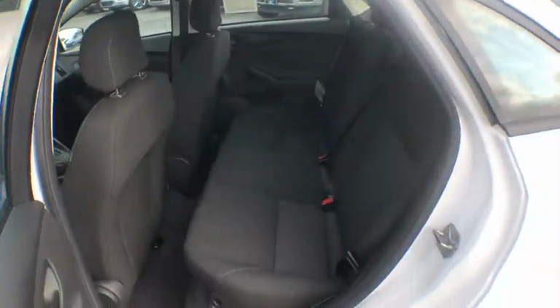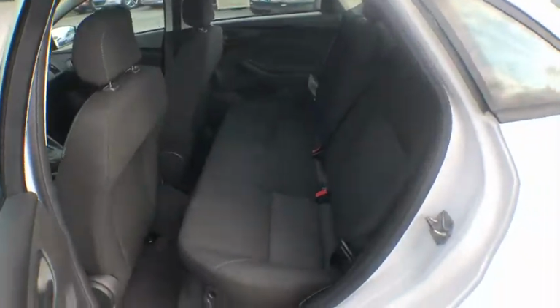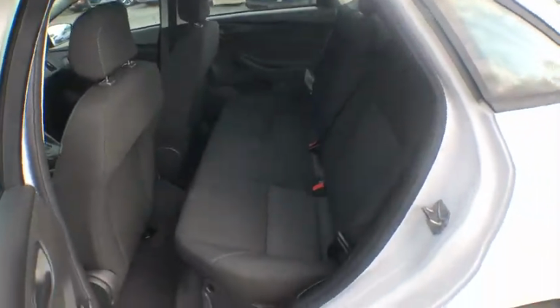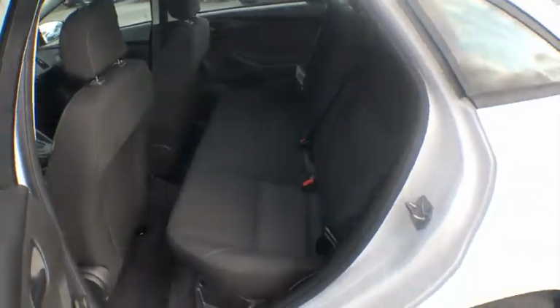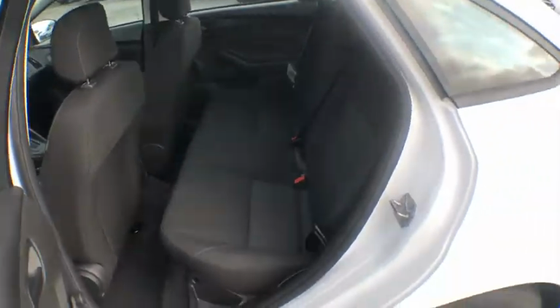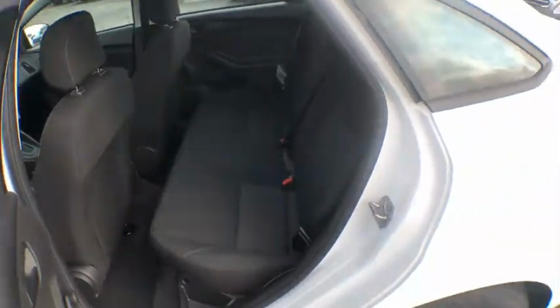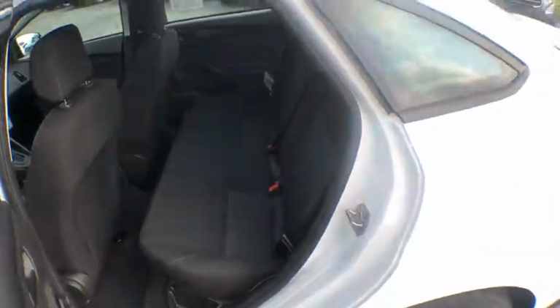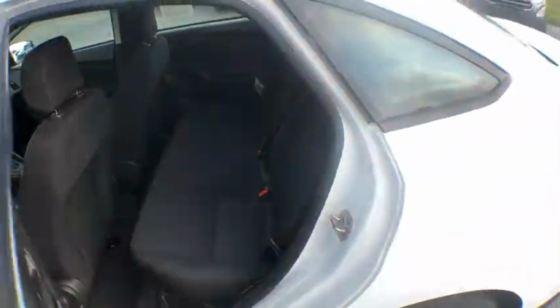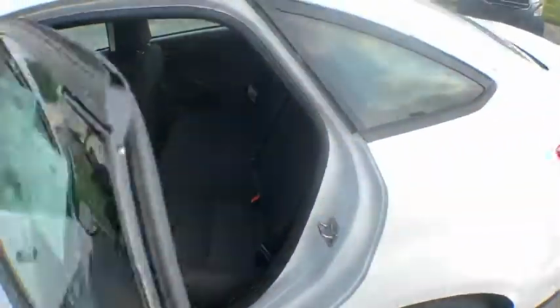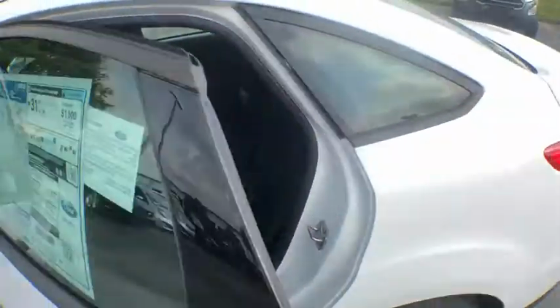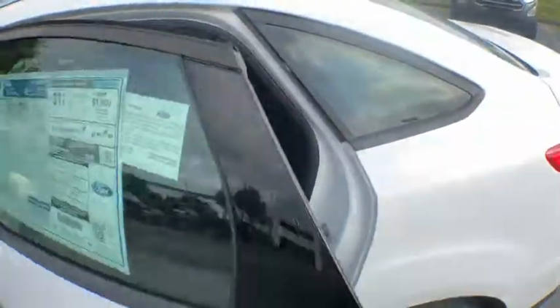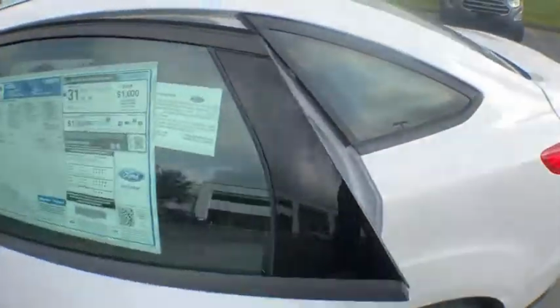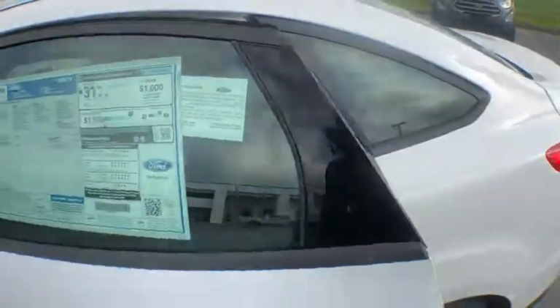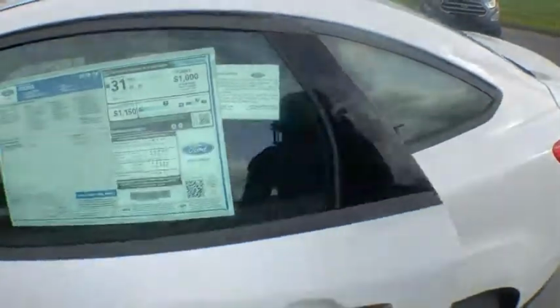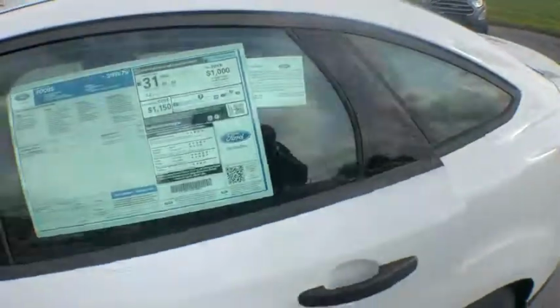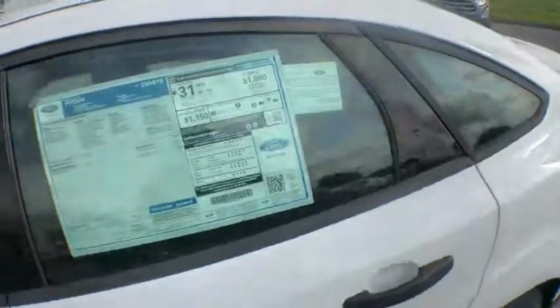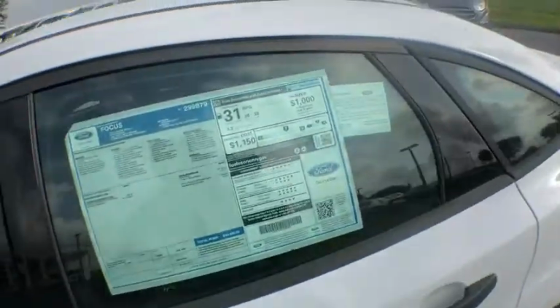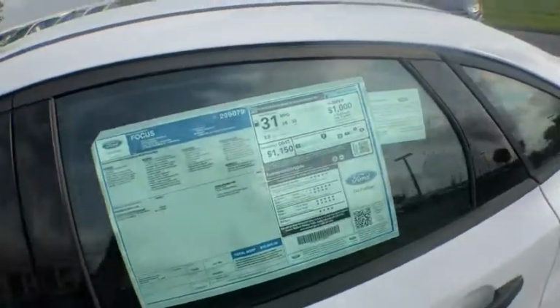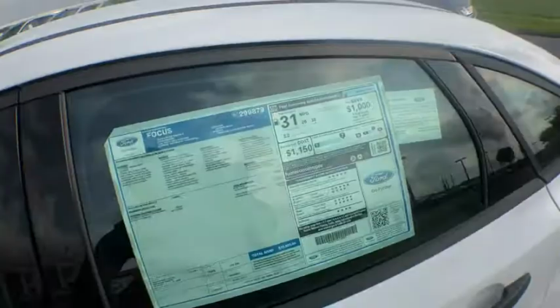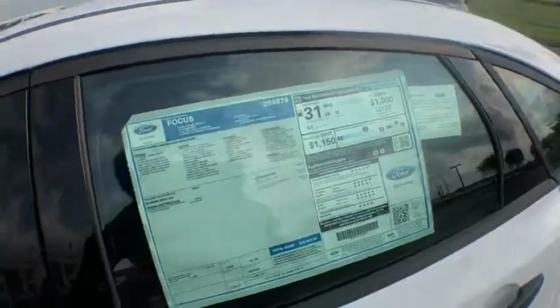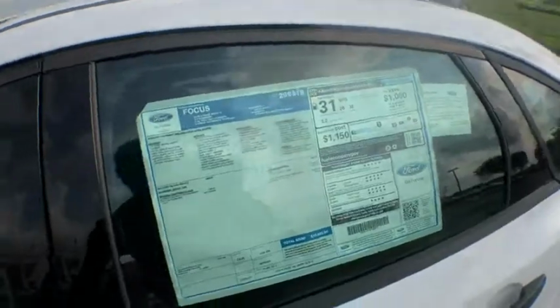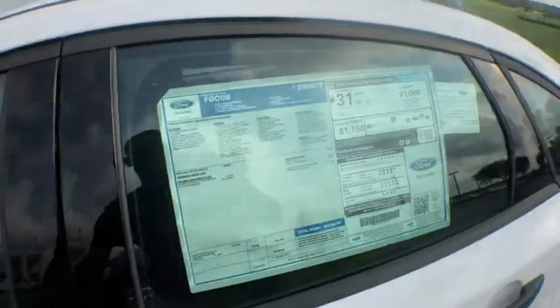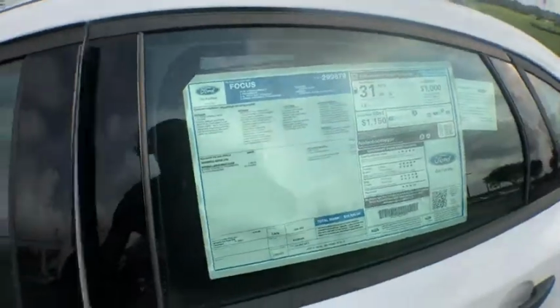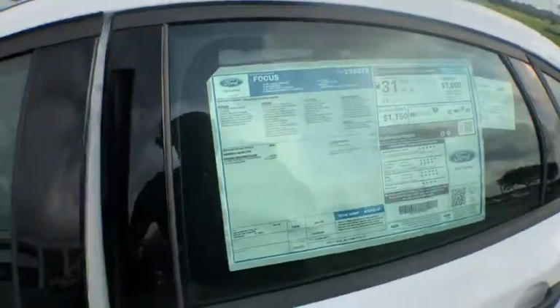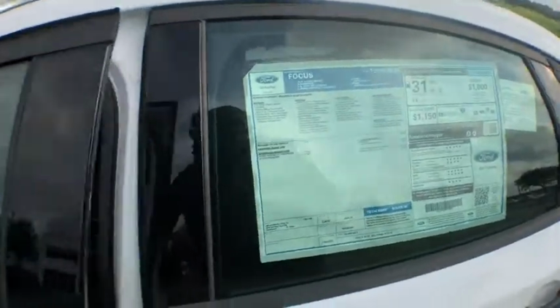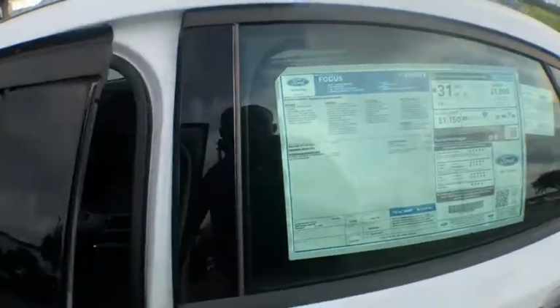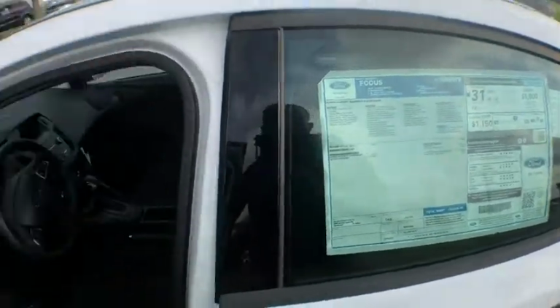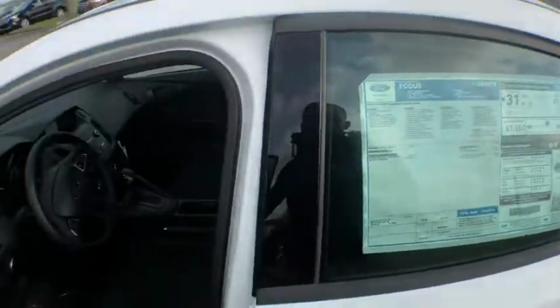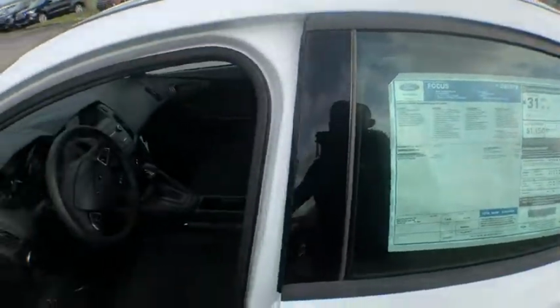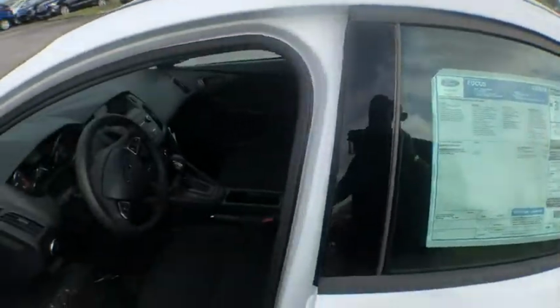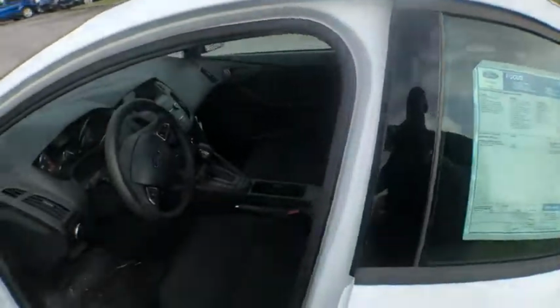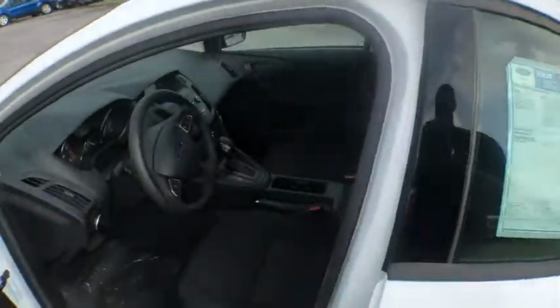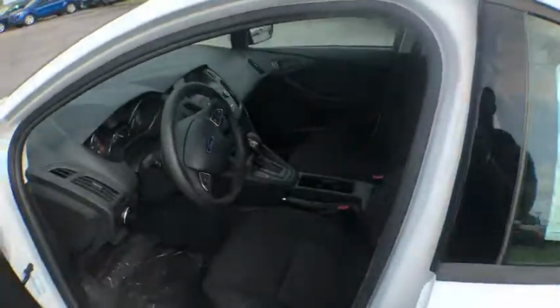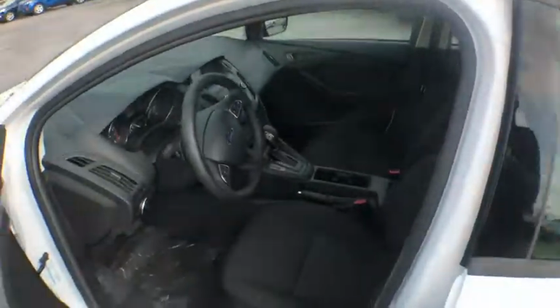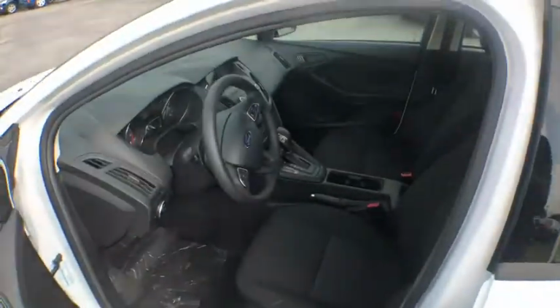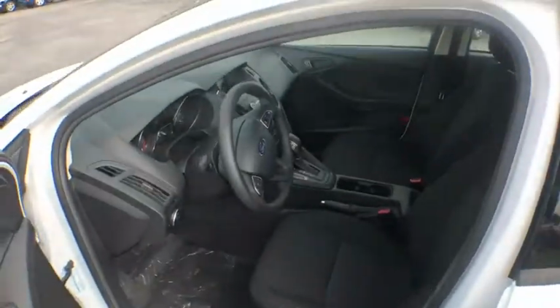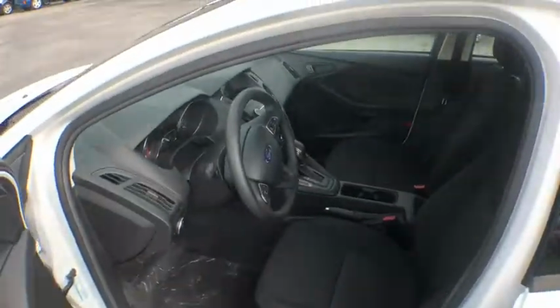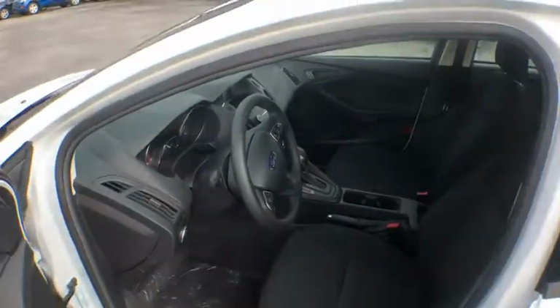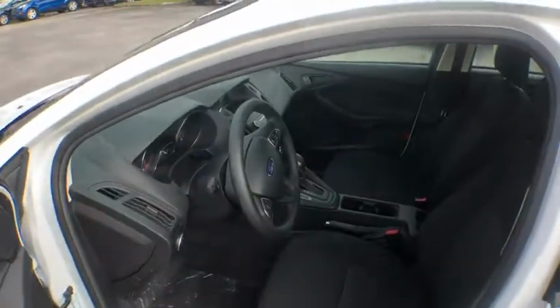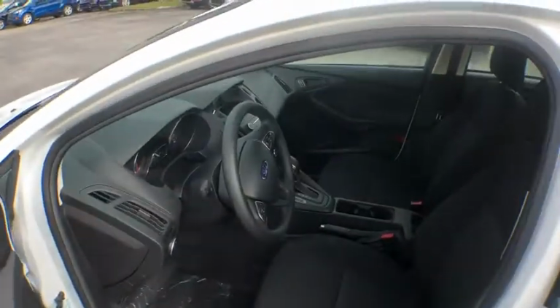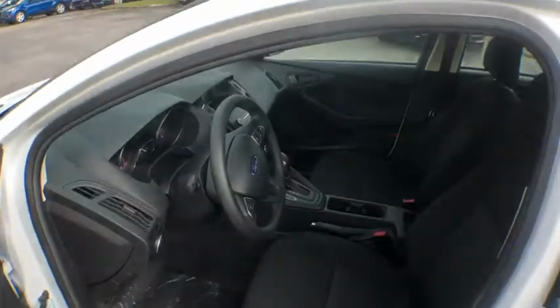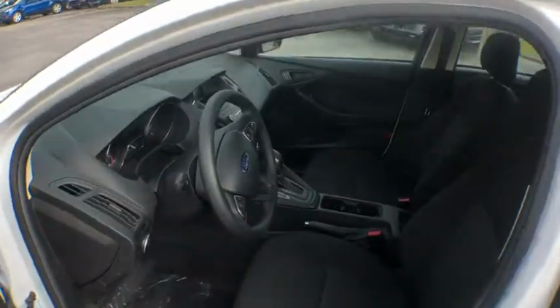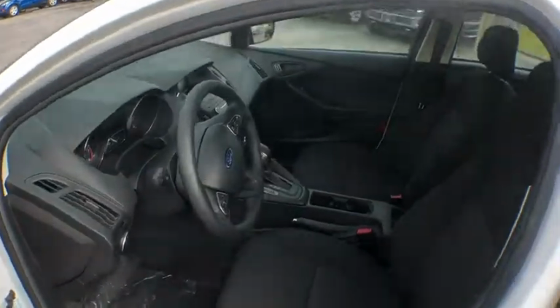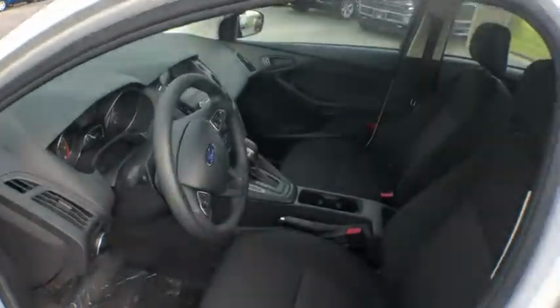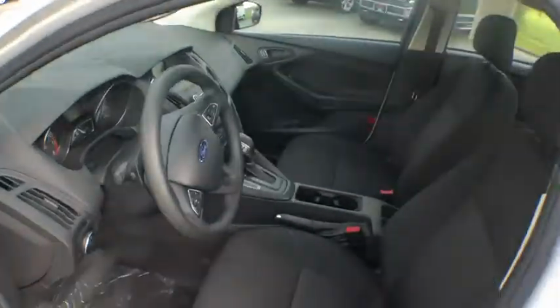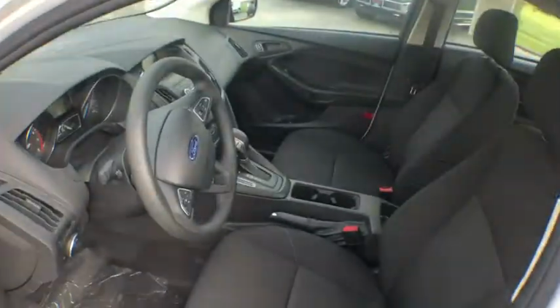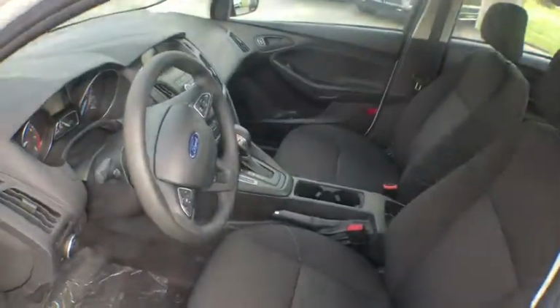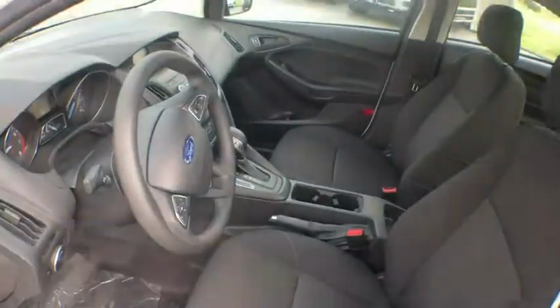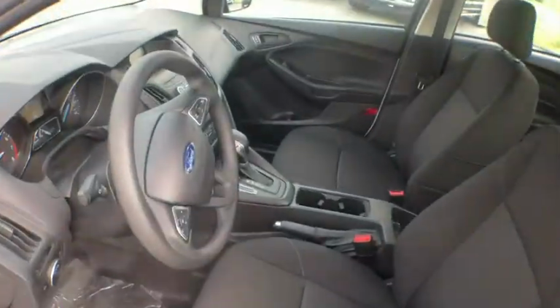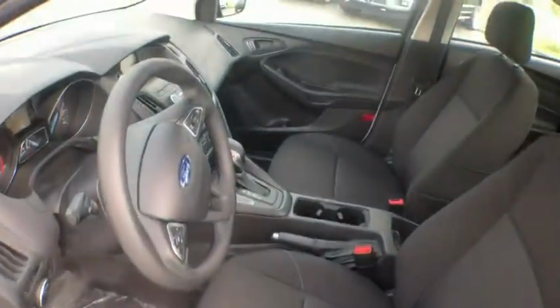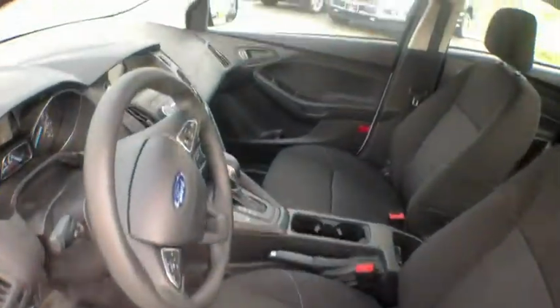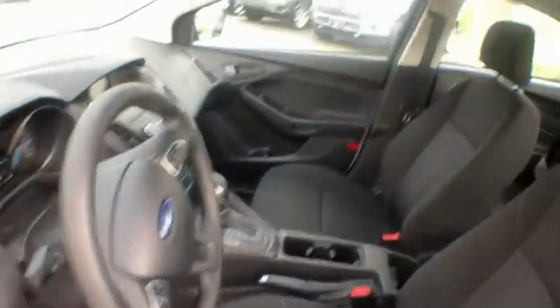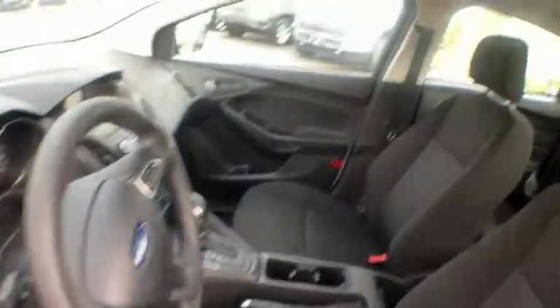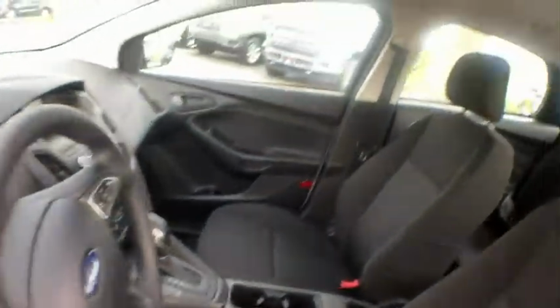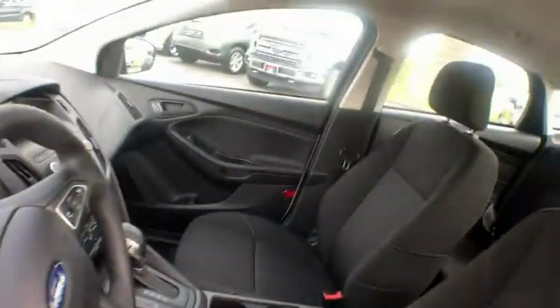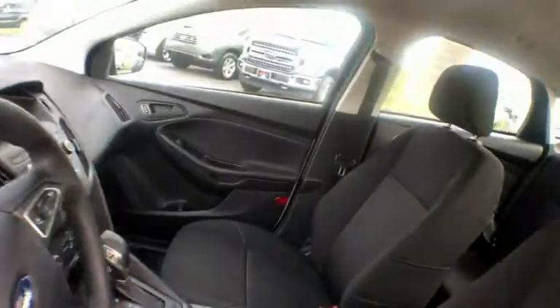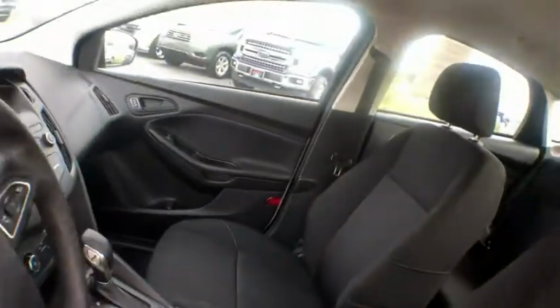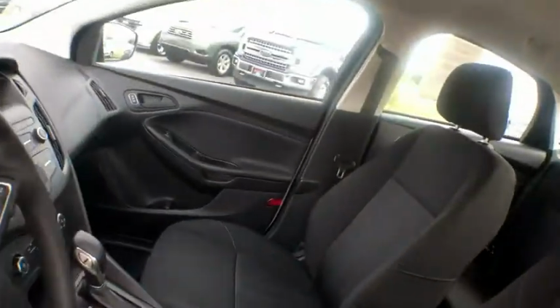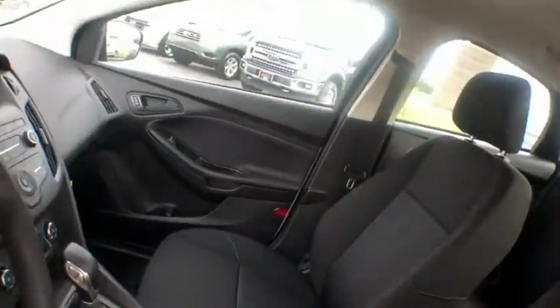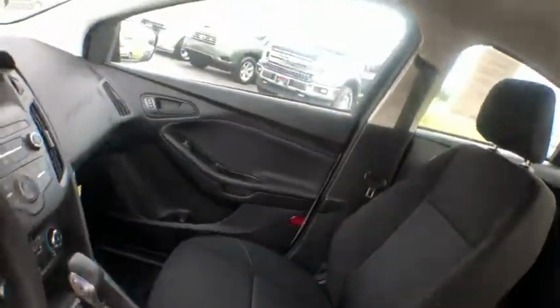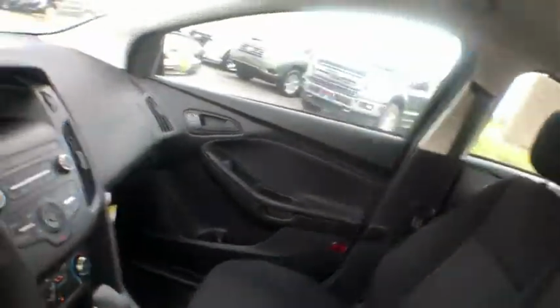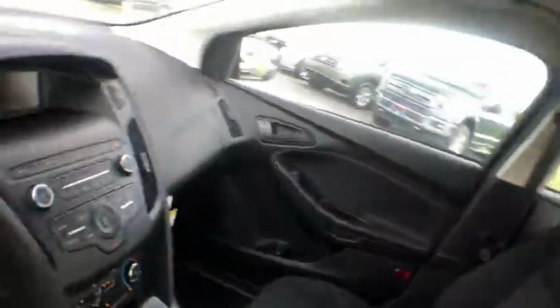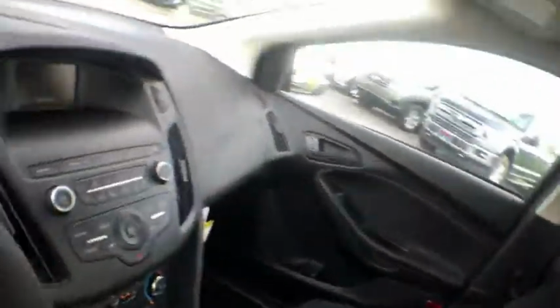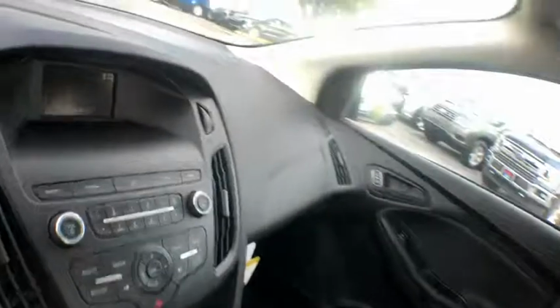Tachometer, head-up display, power mirrors, privacy glass, tire pressure monitoring system. Come take a test drive today.